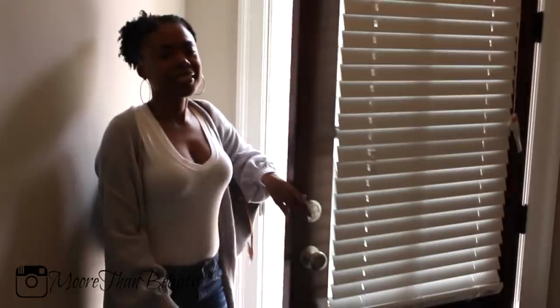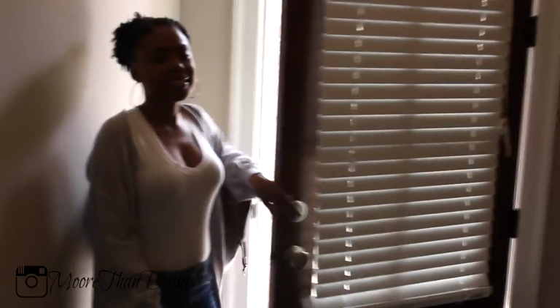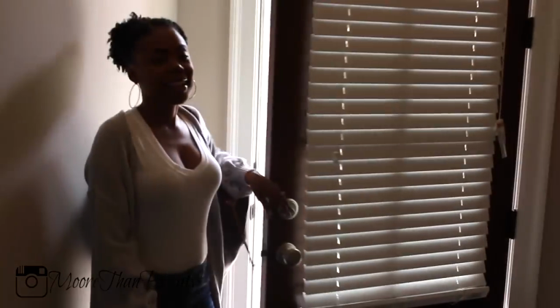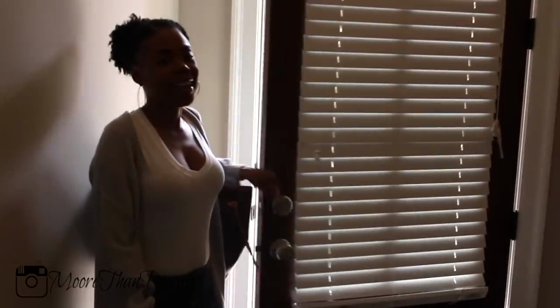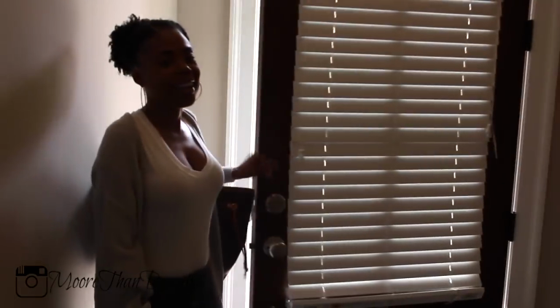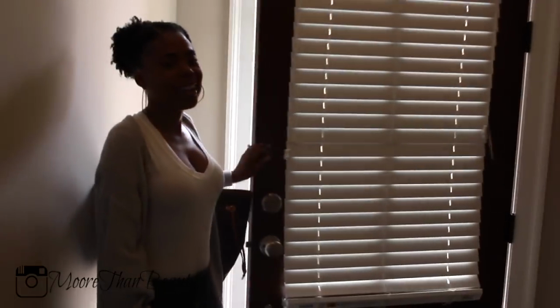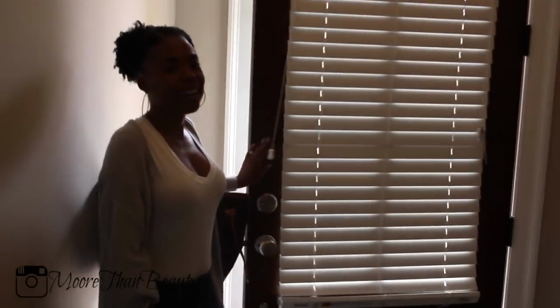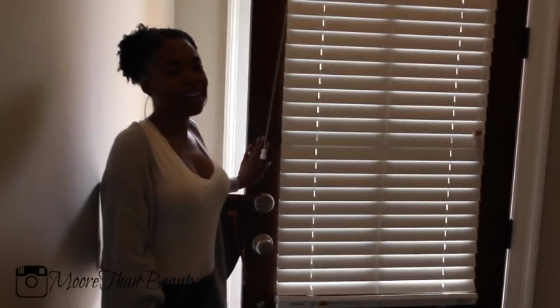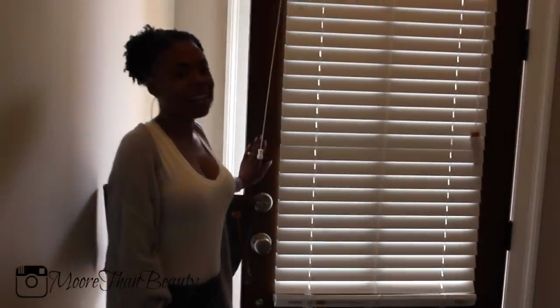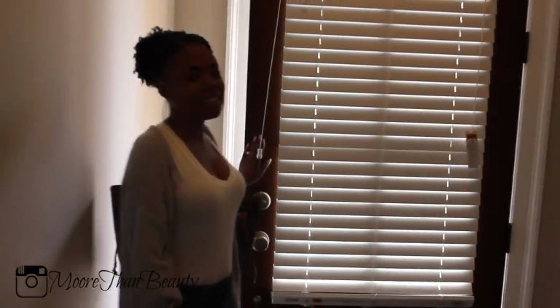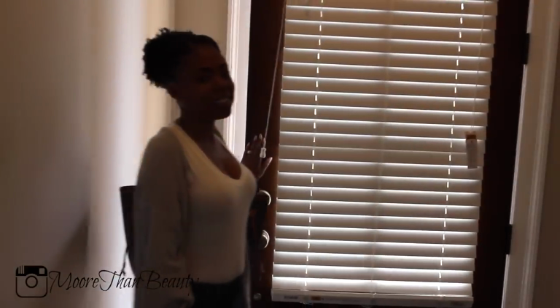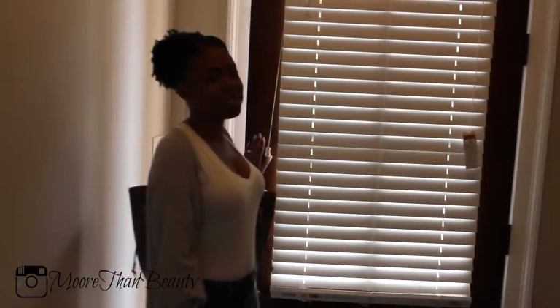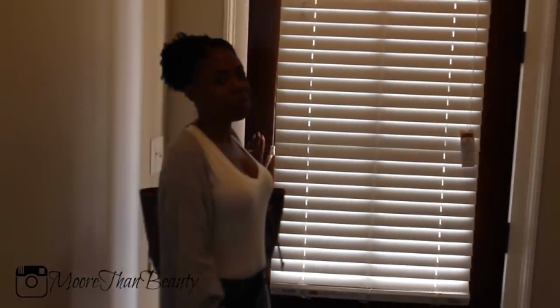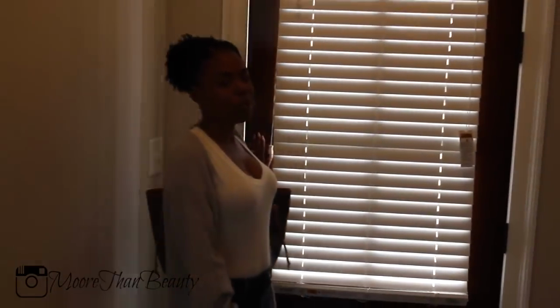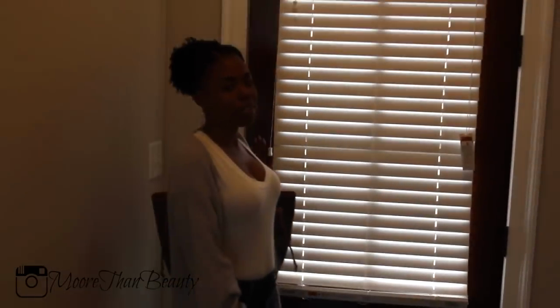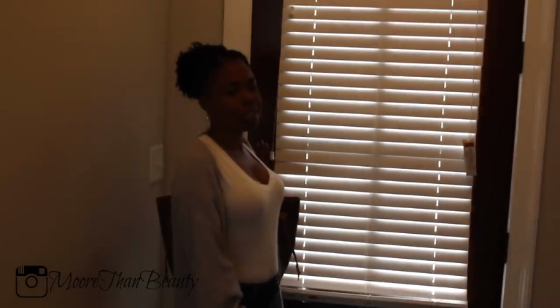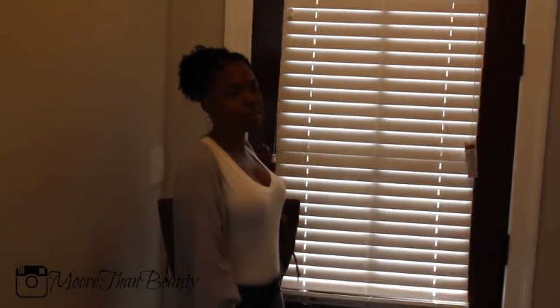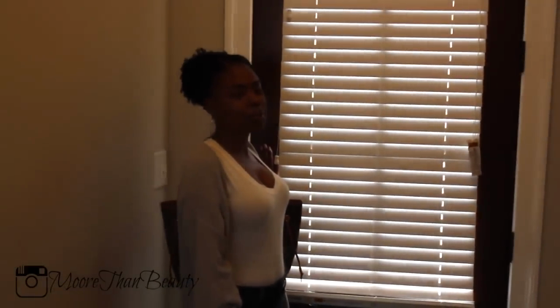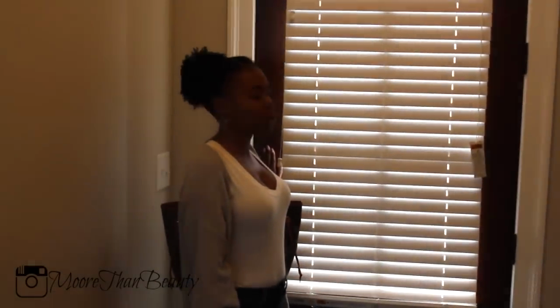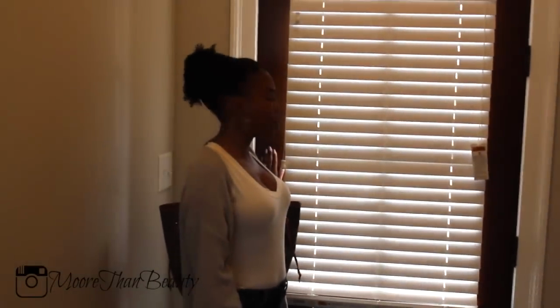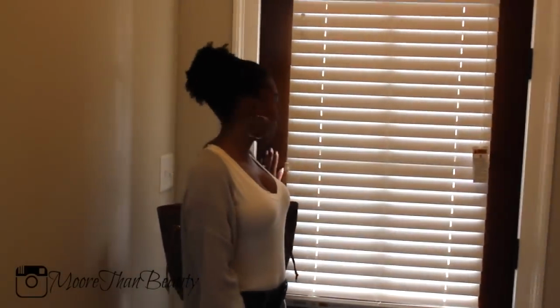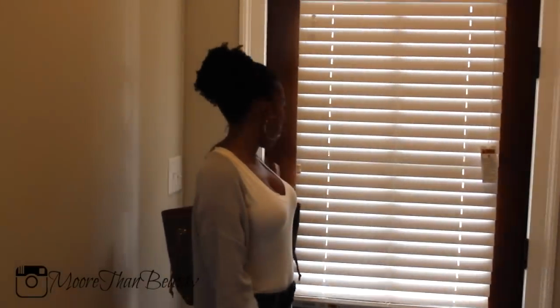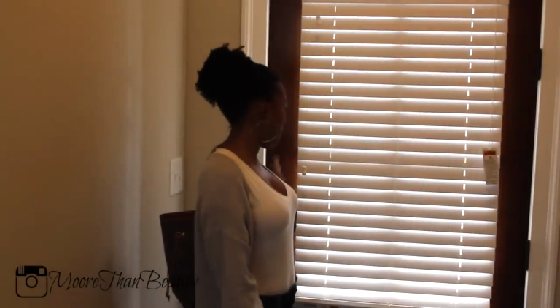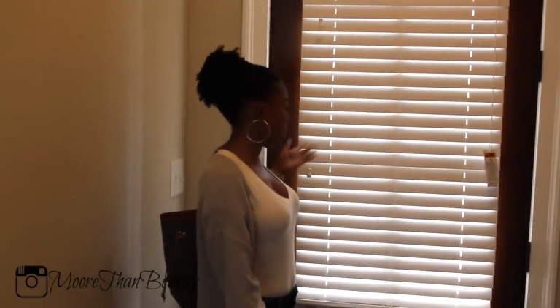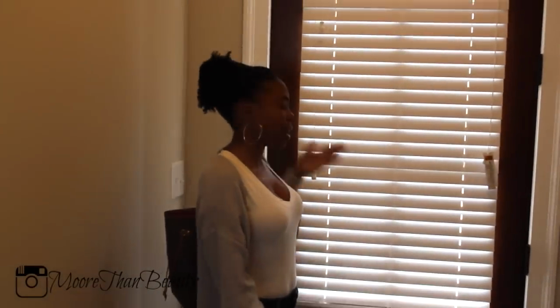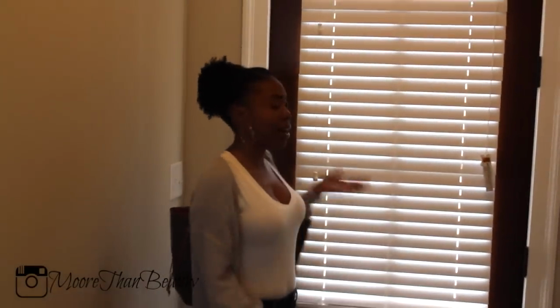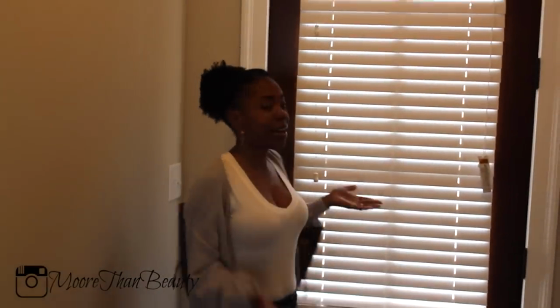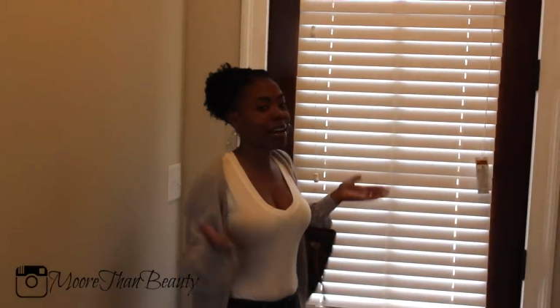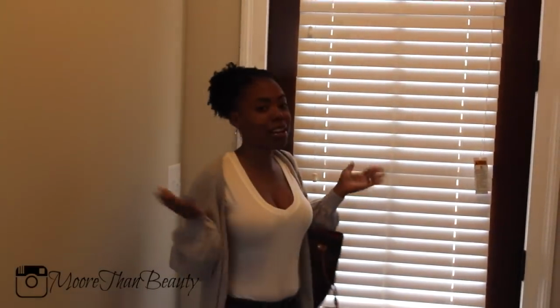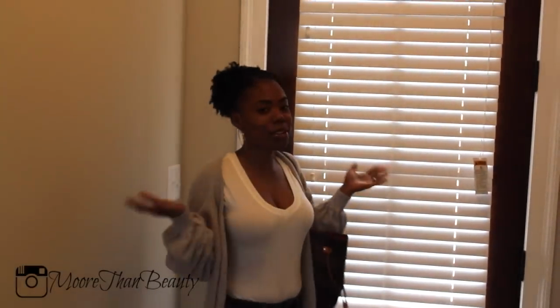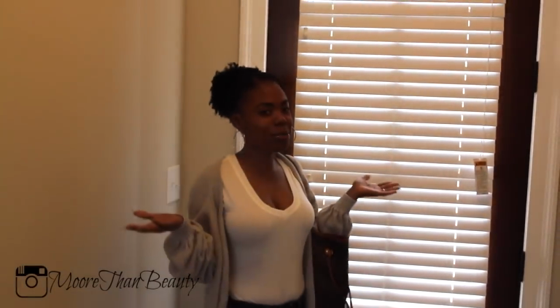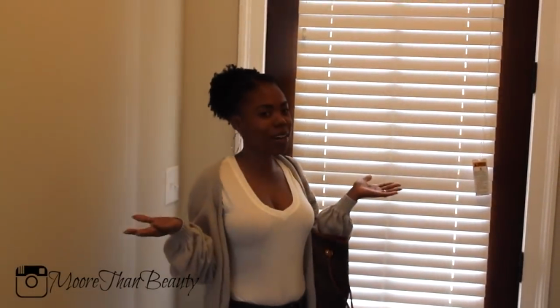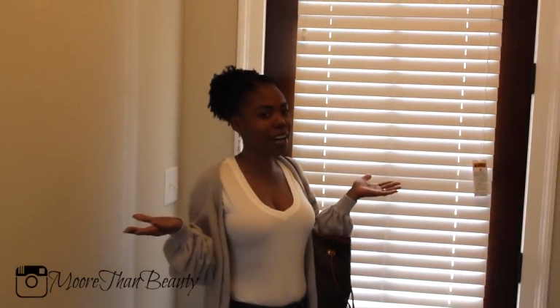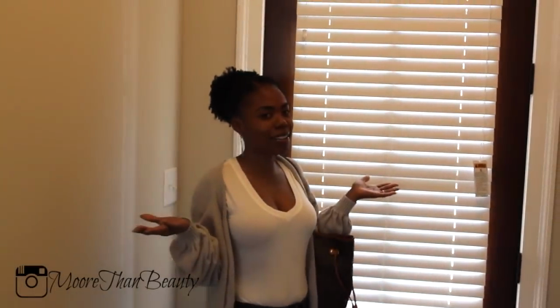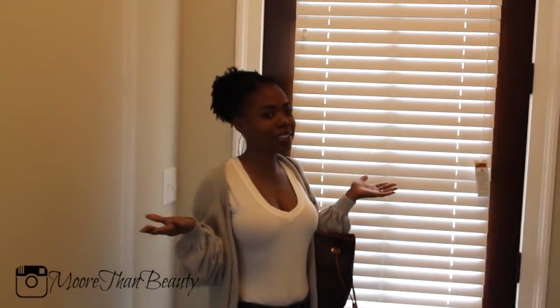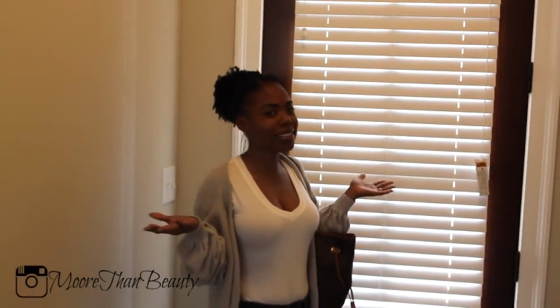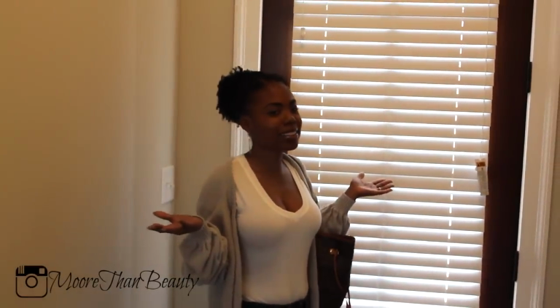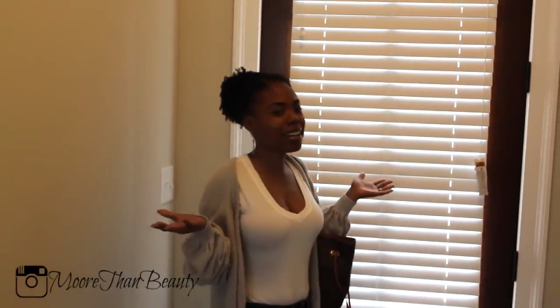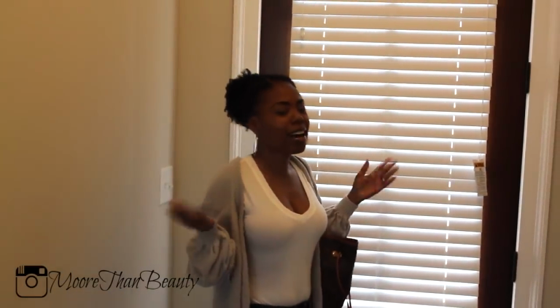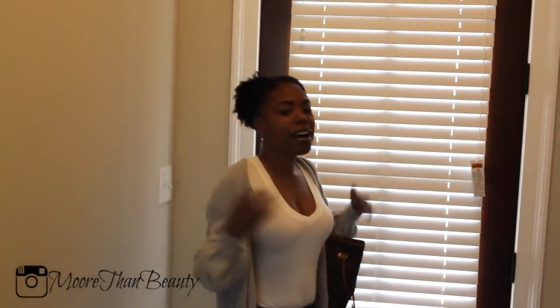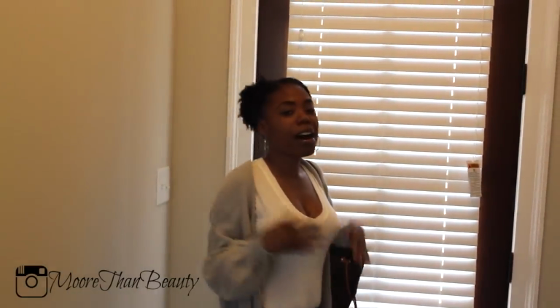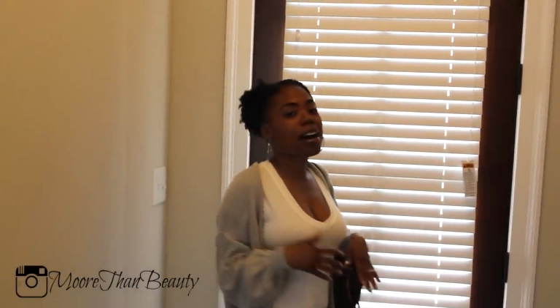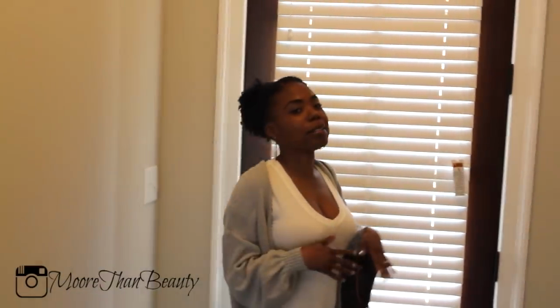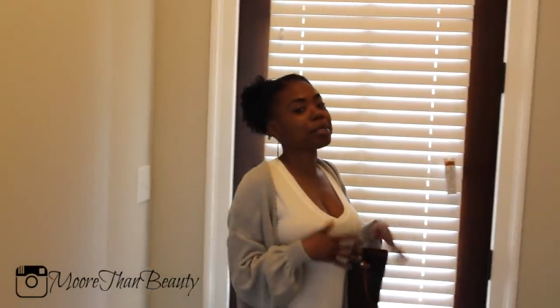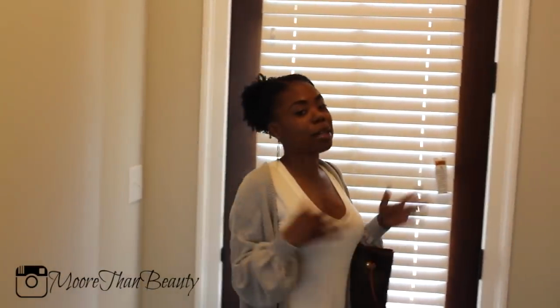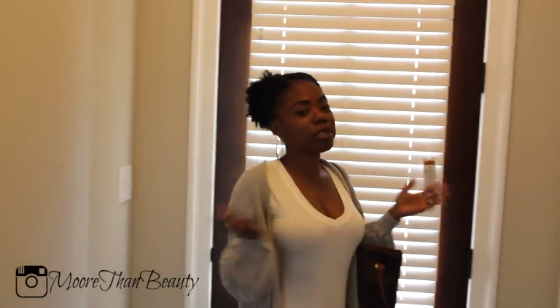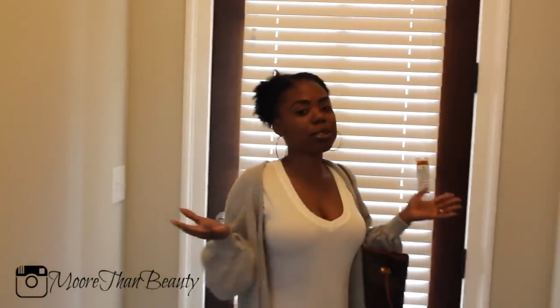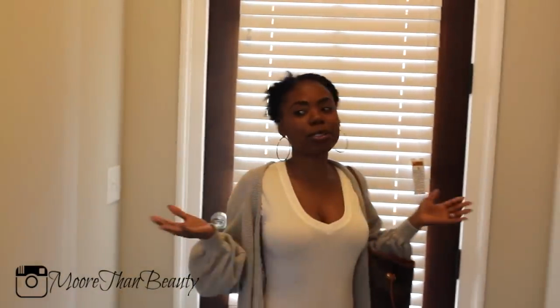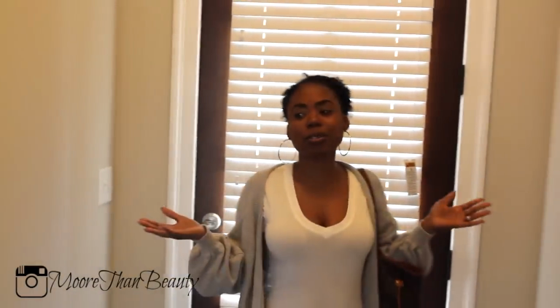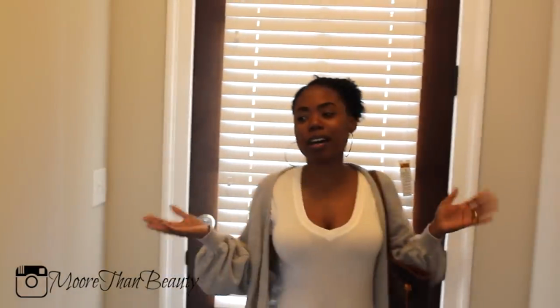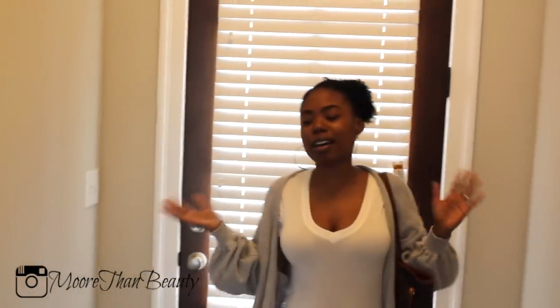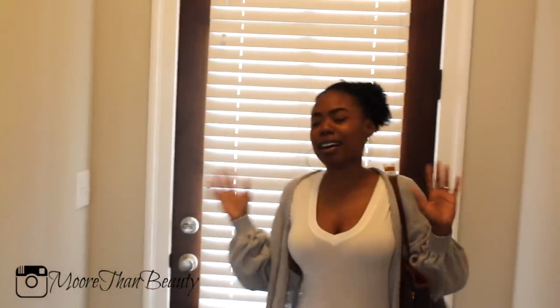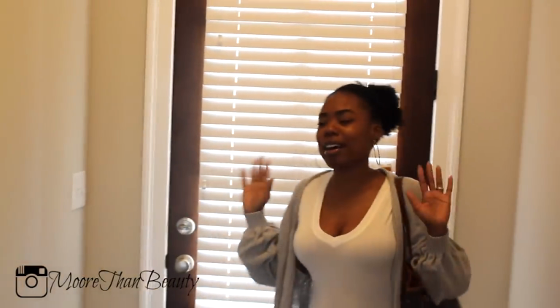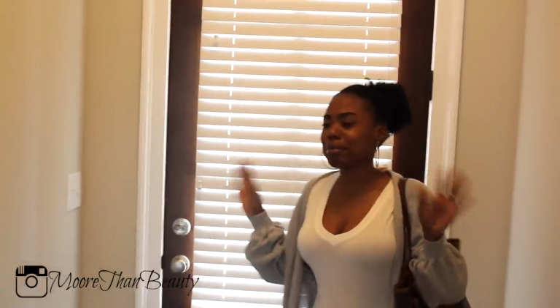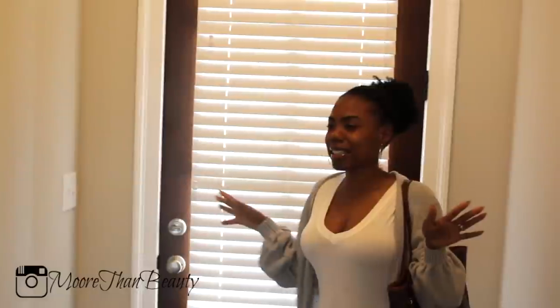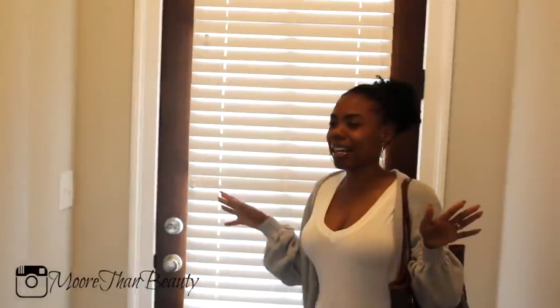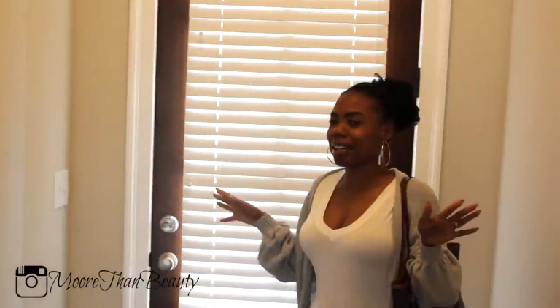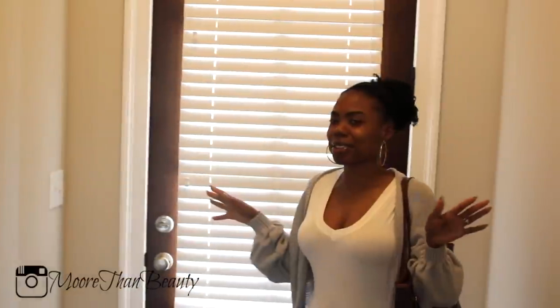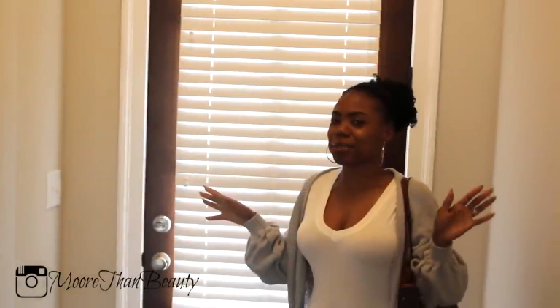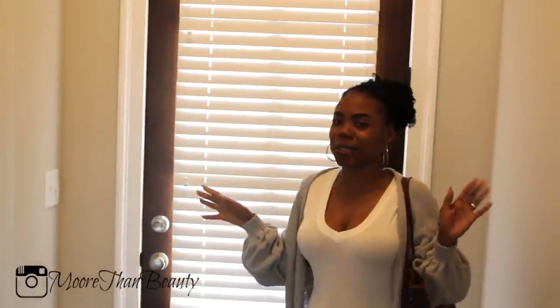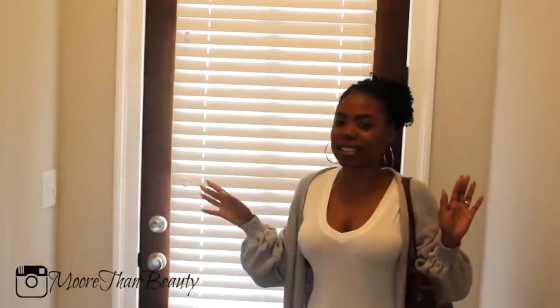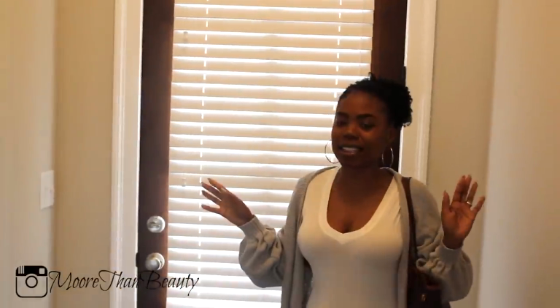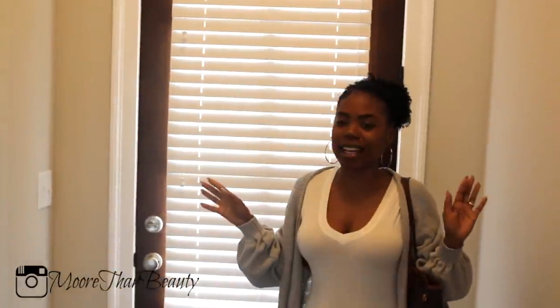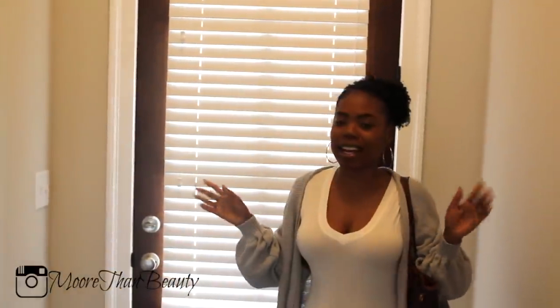Hey guys, welcome to my new house. I'm going to do an empty house tour today.